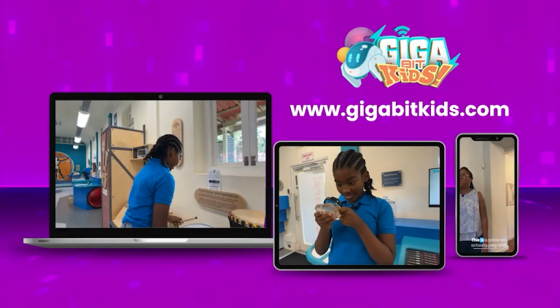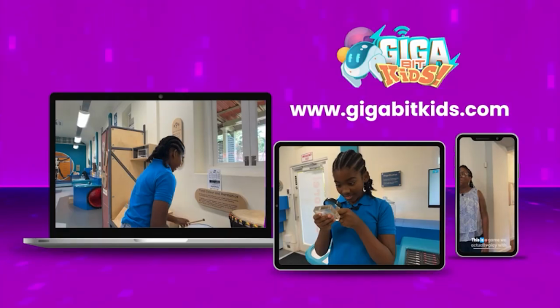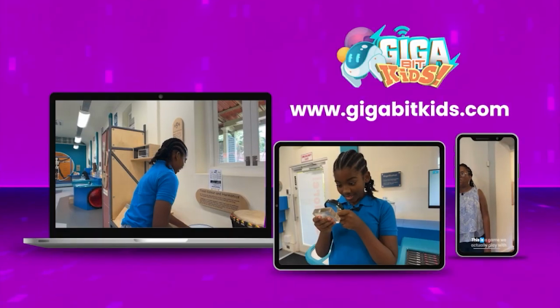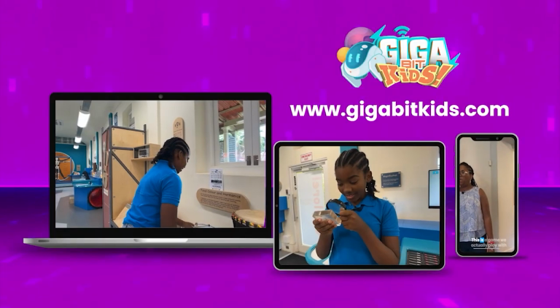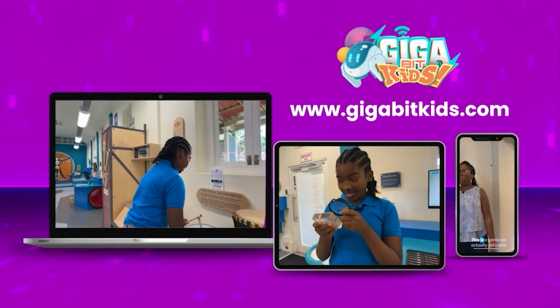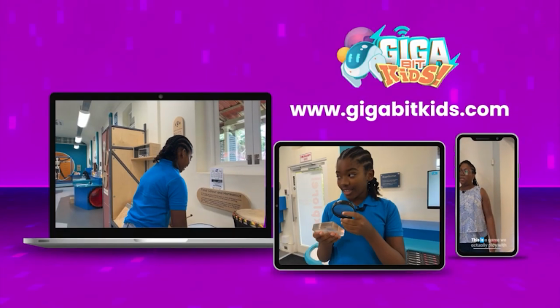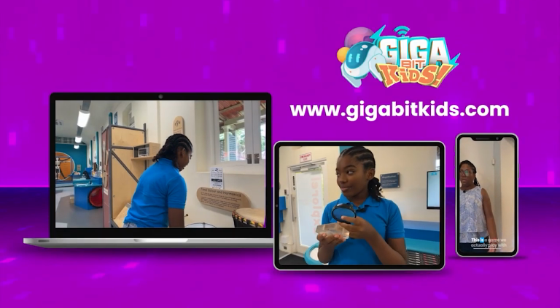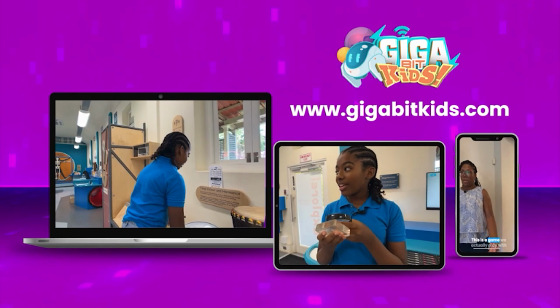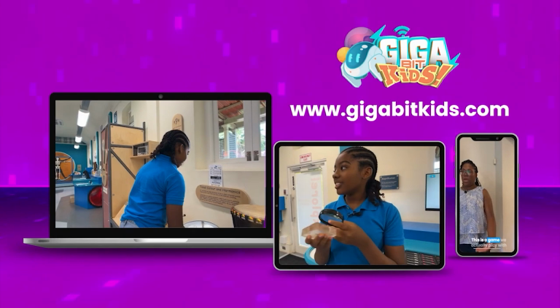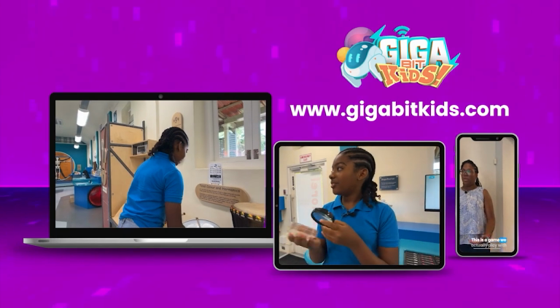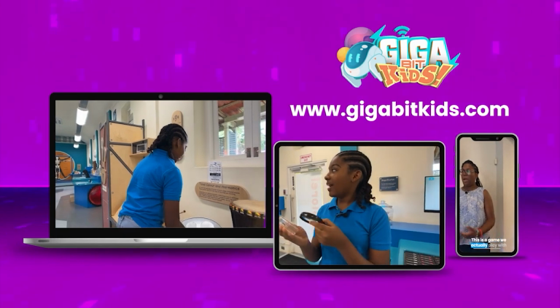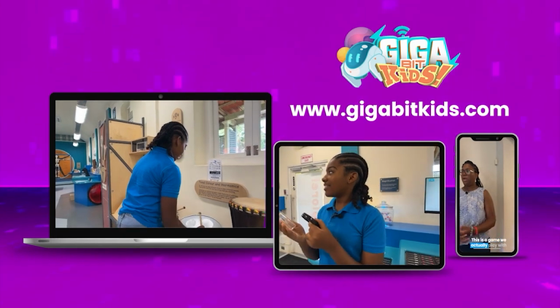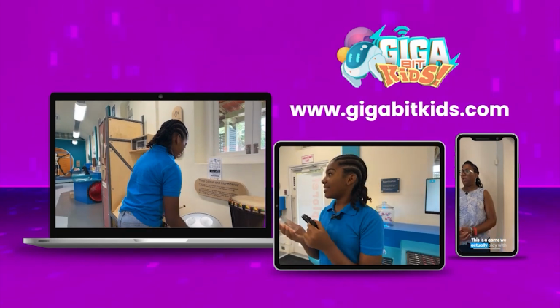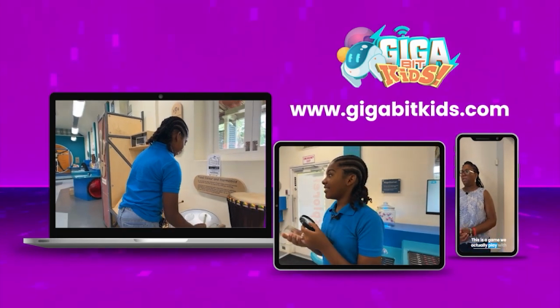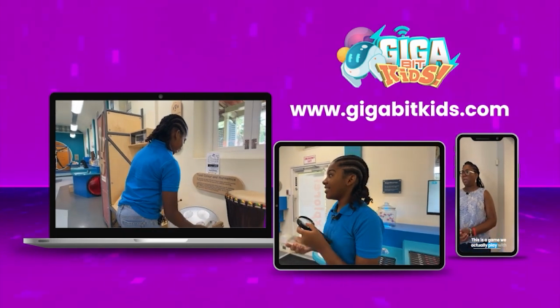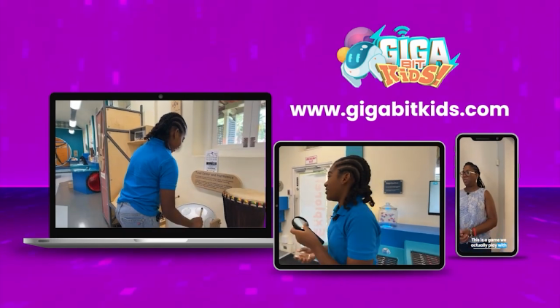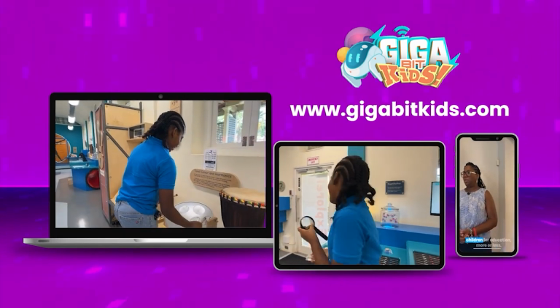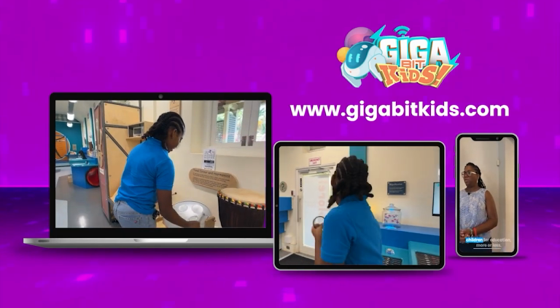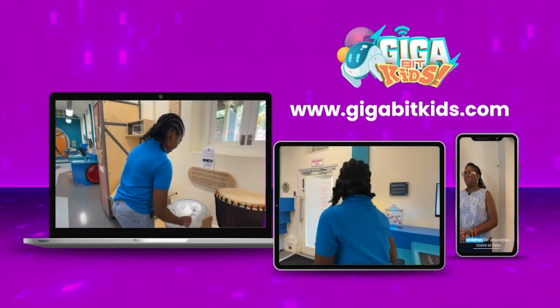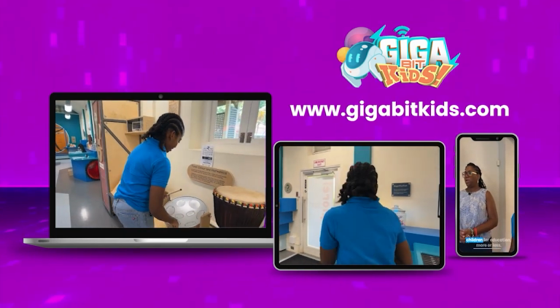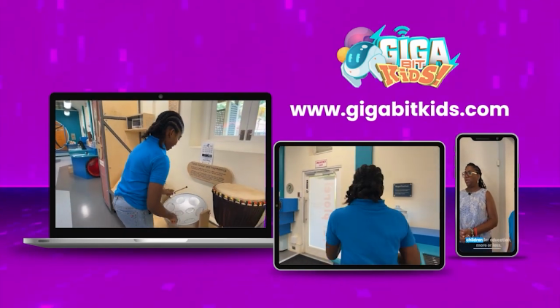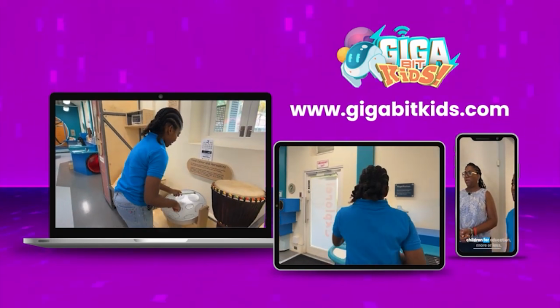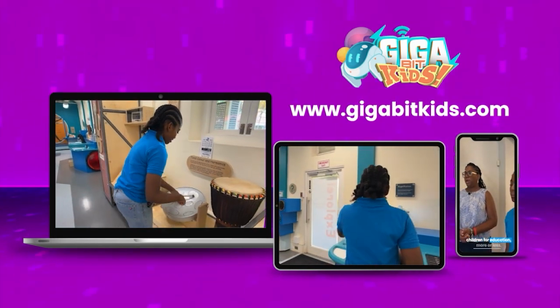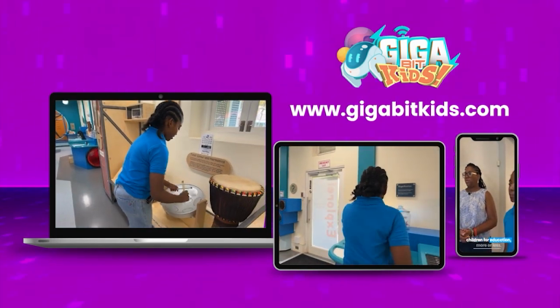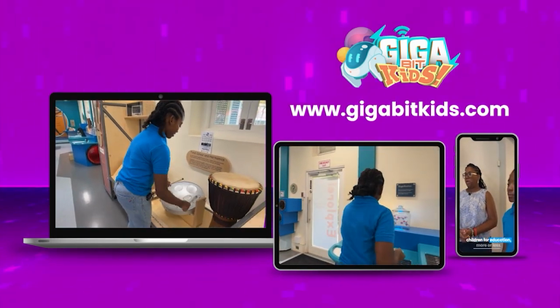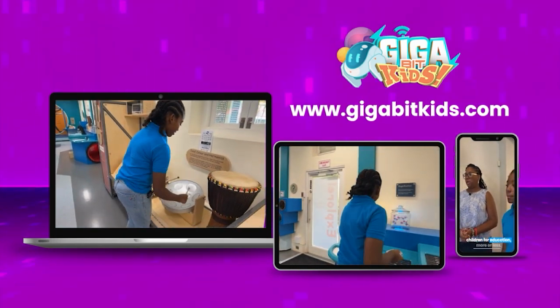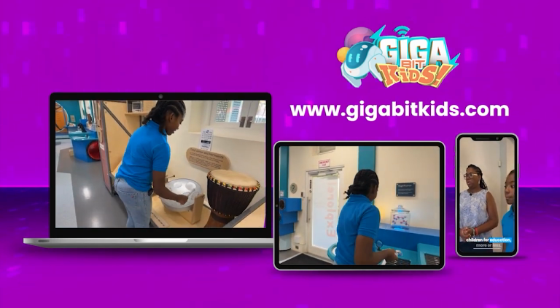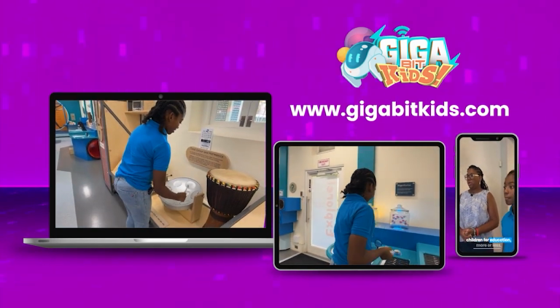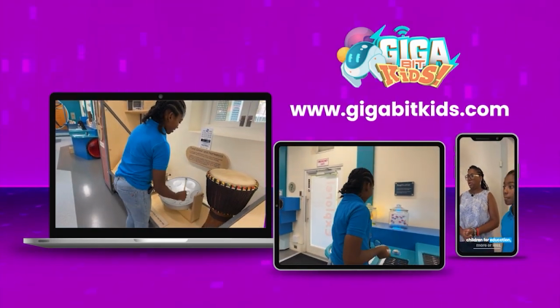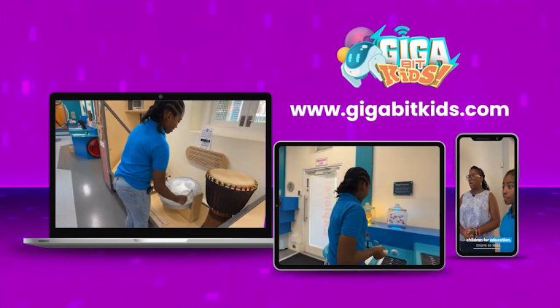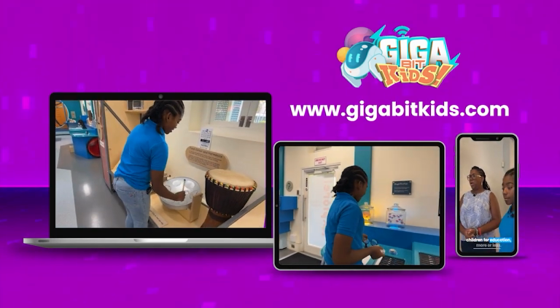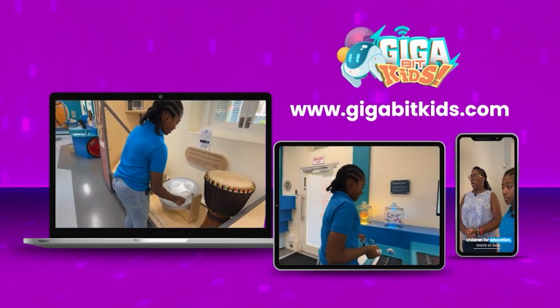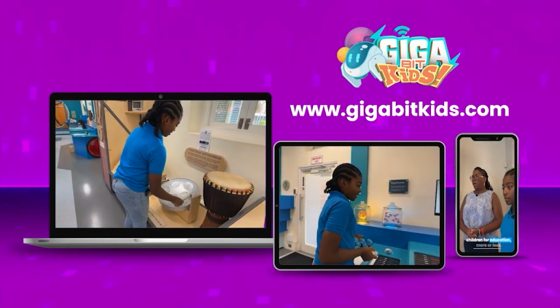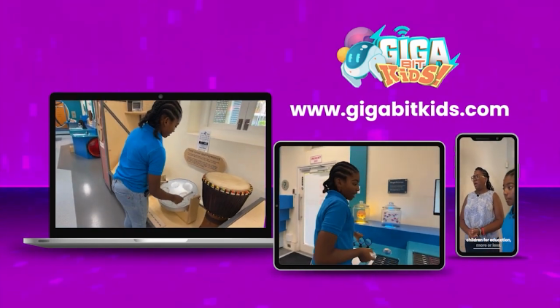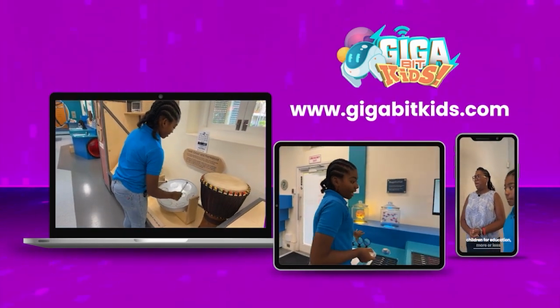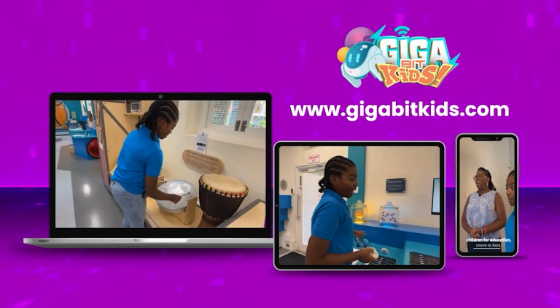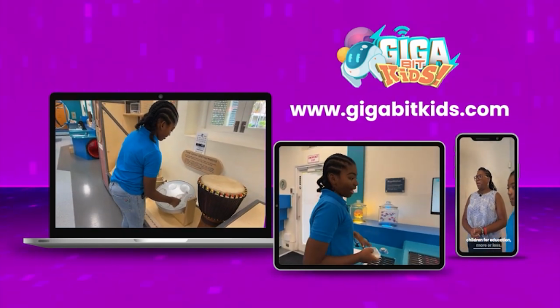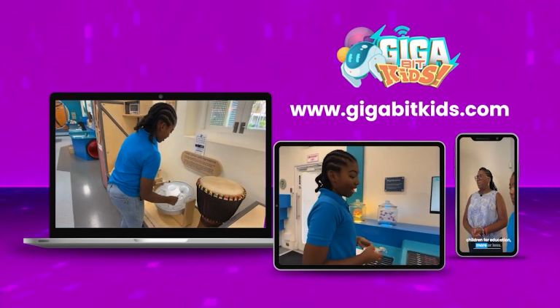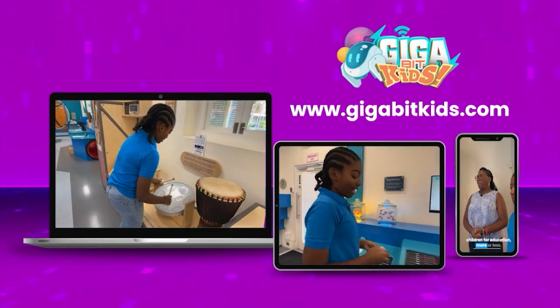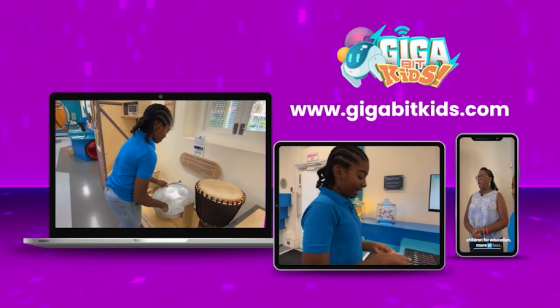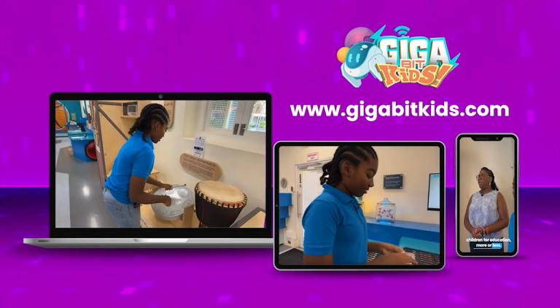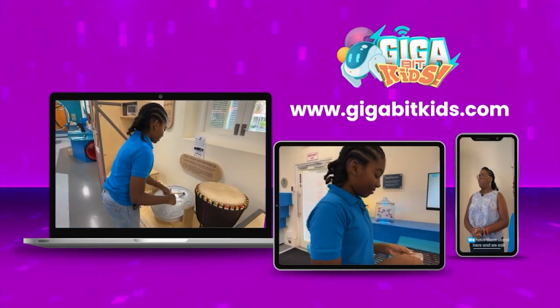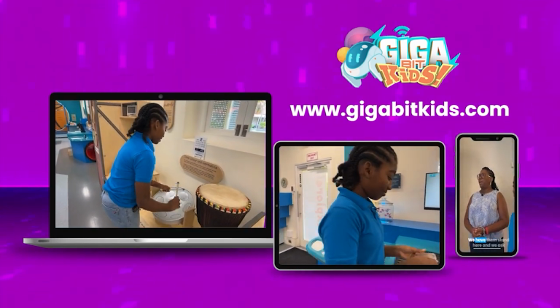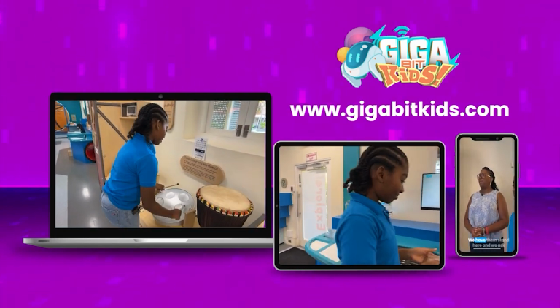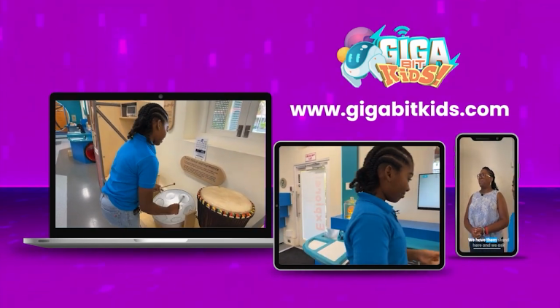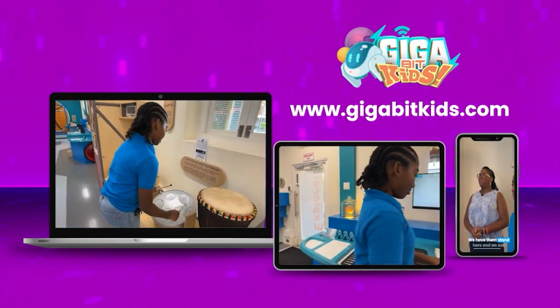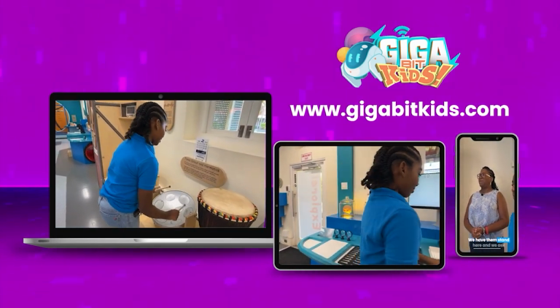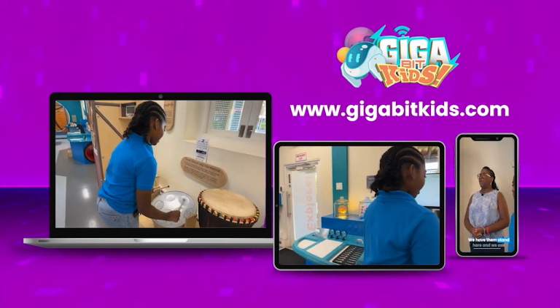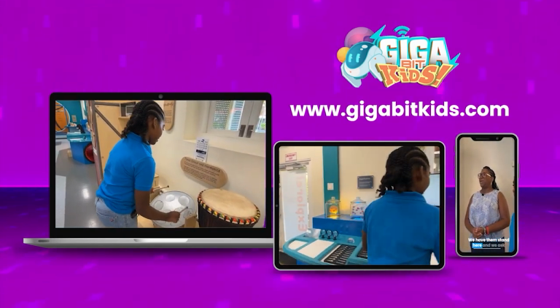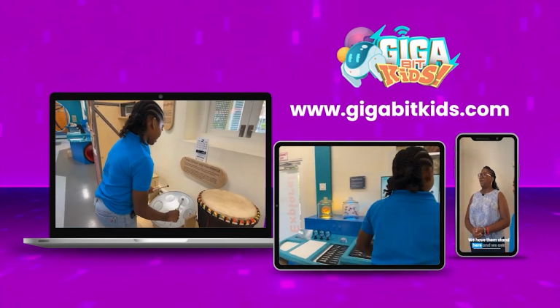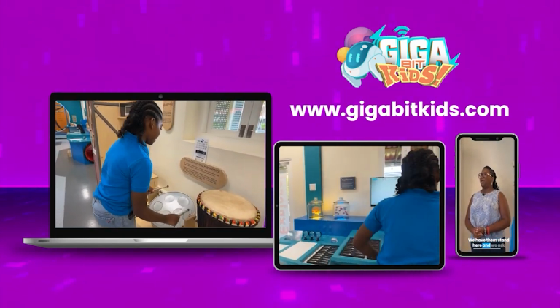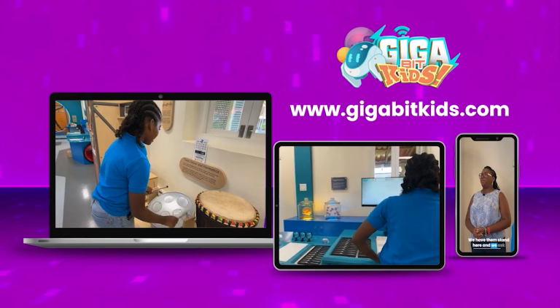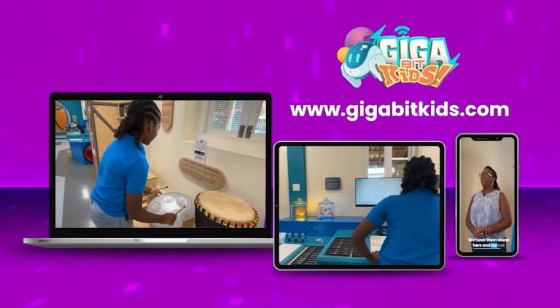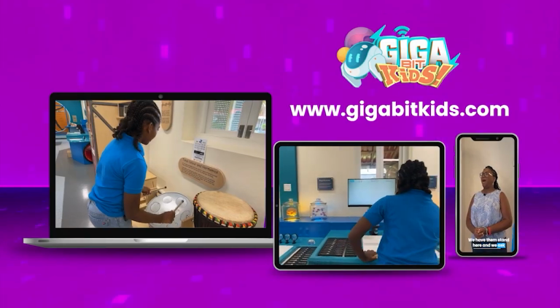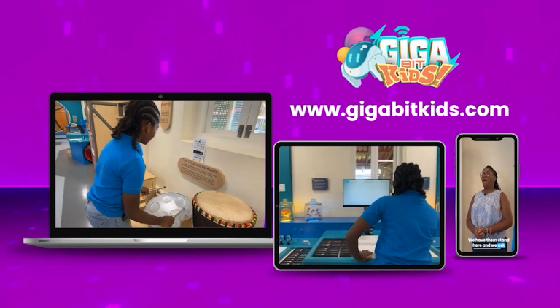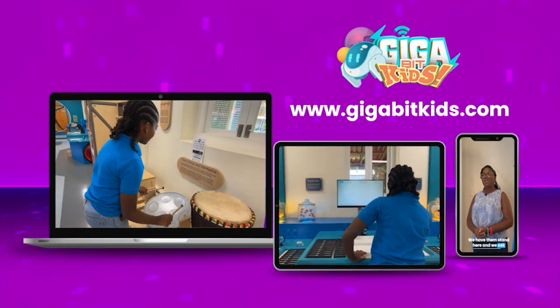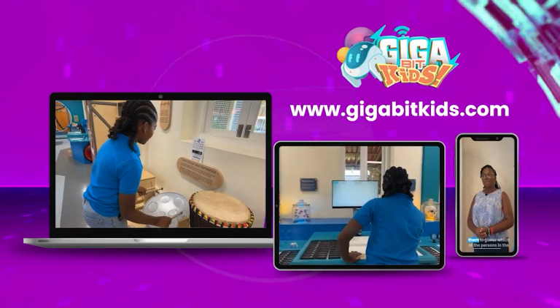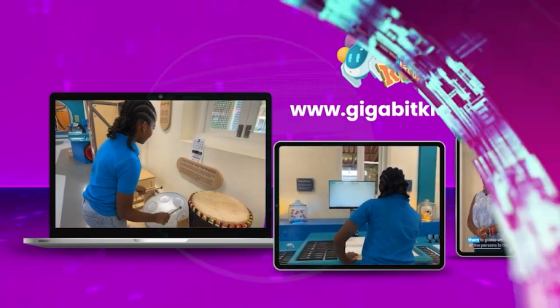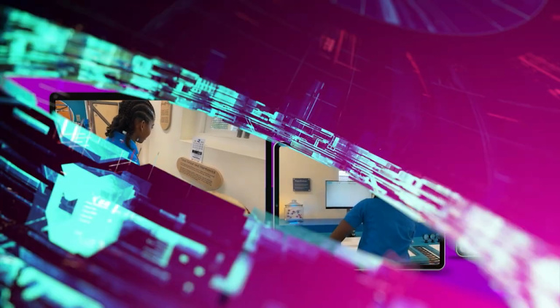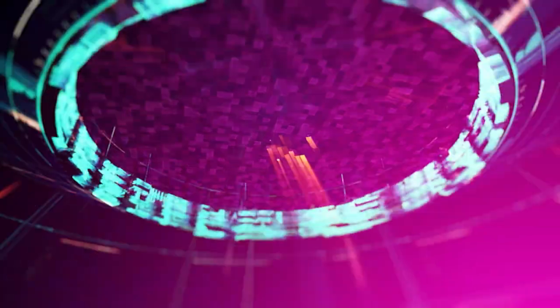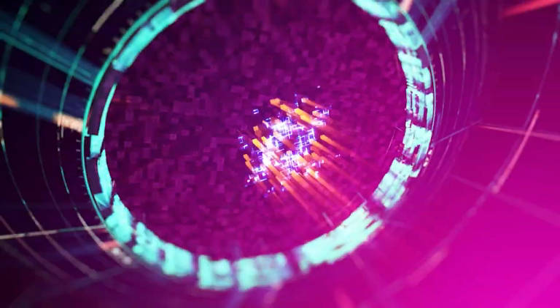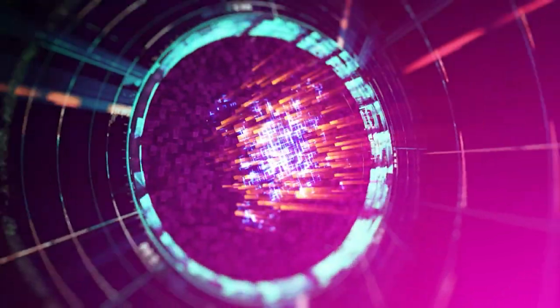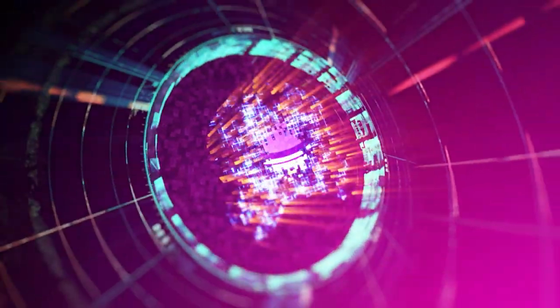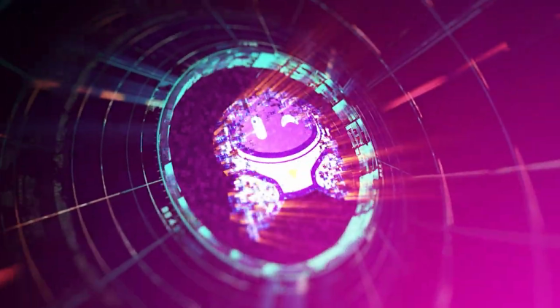Using your tablet, computer, smartphone, or even a VR headset, log on to gigabitkids.com to learn and explore today.